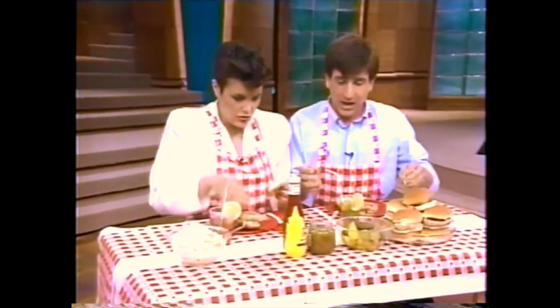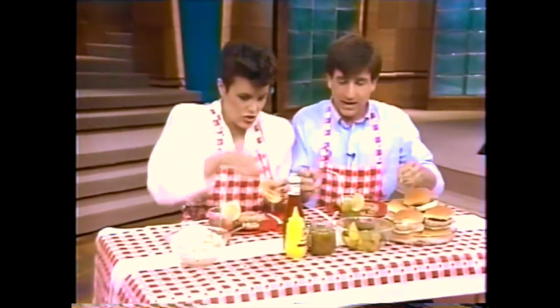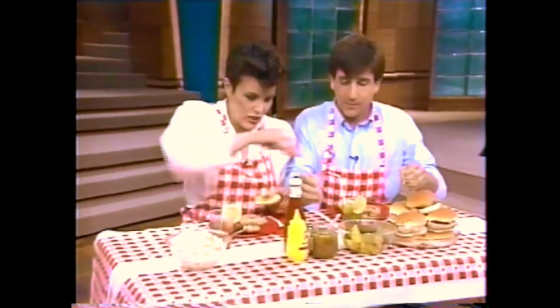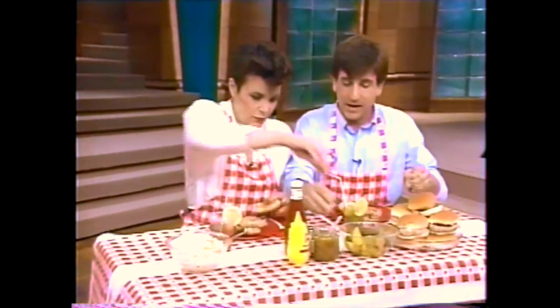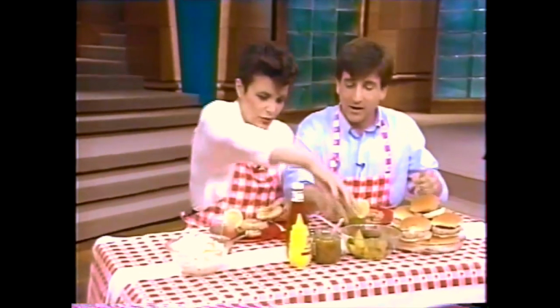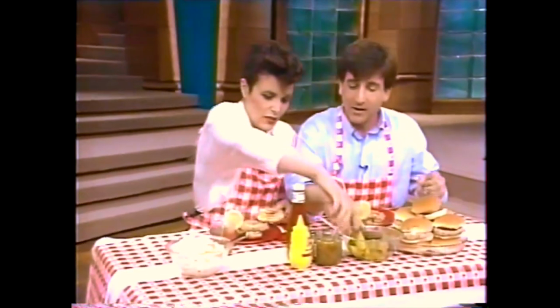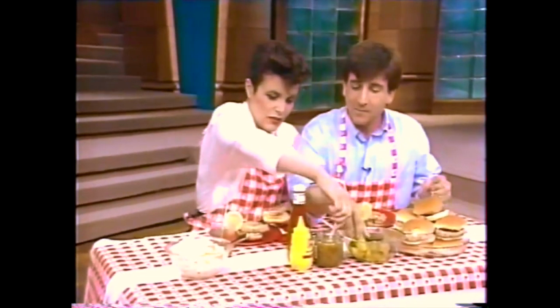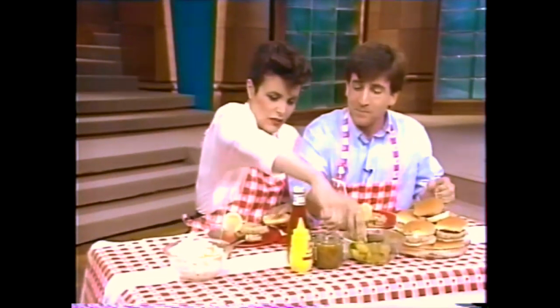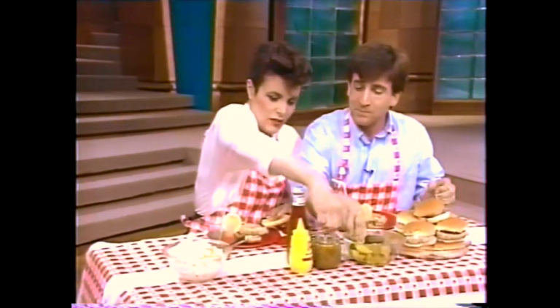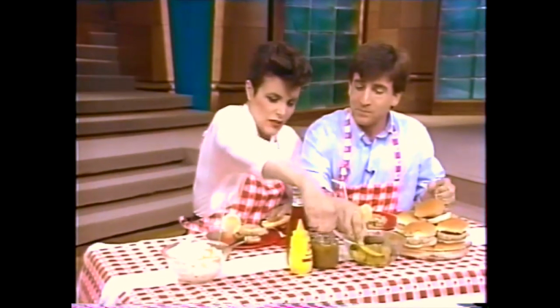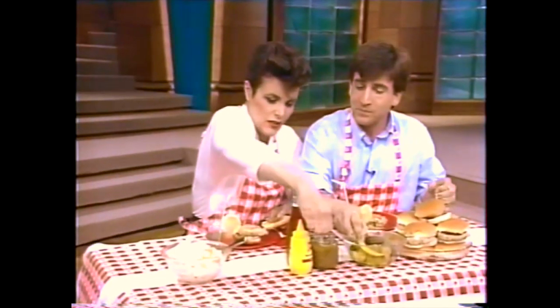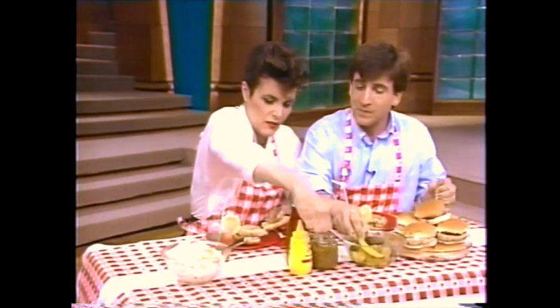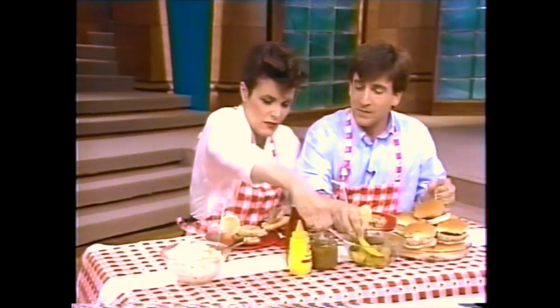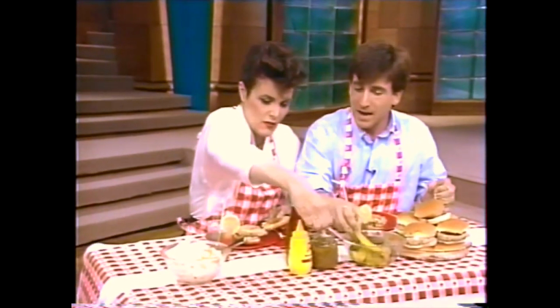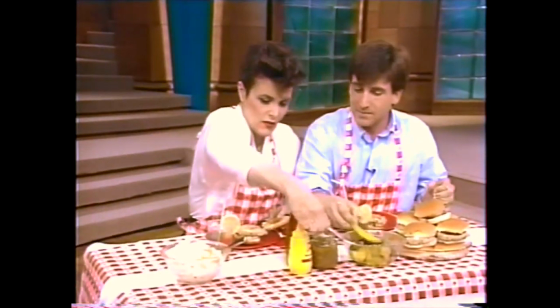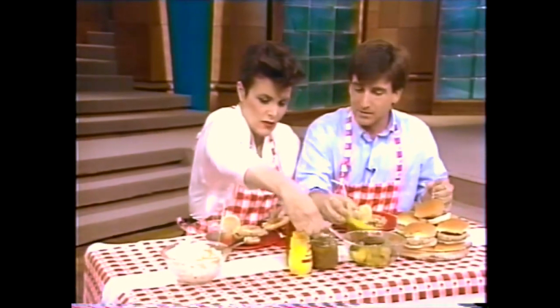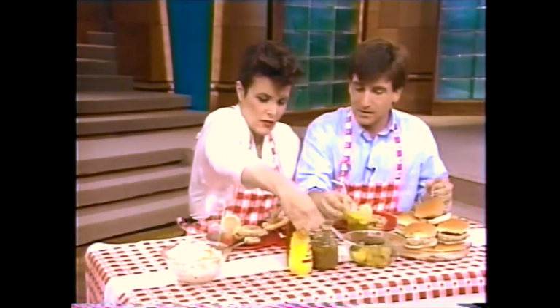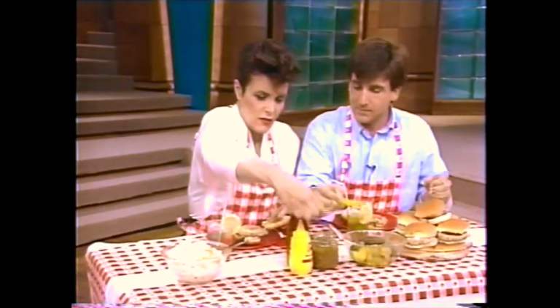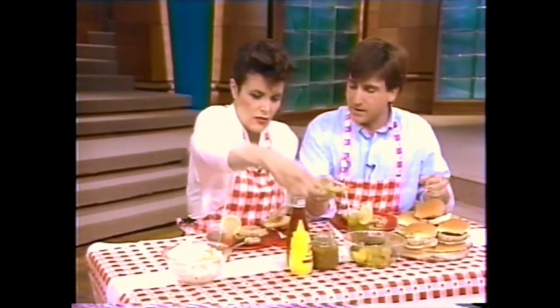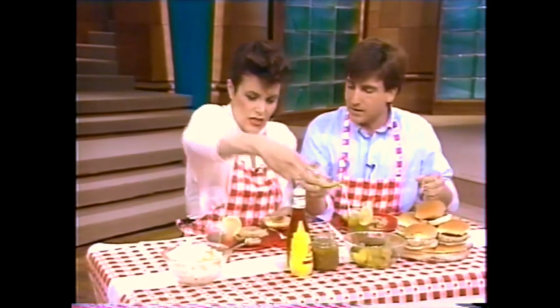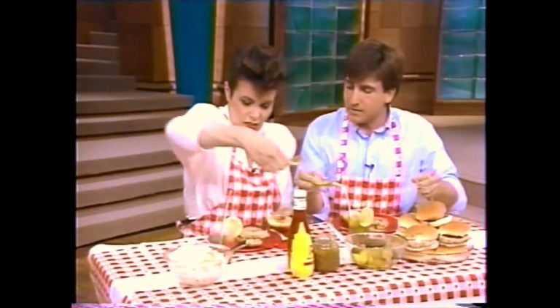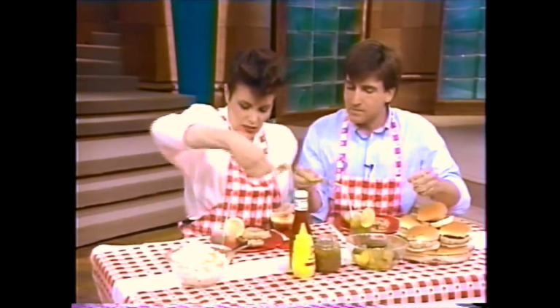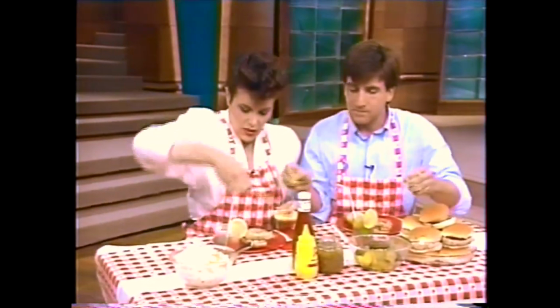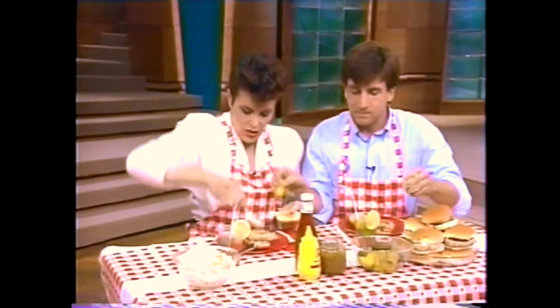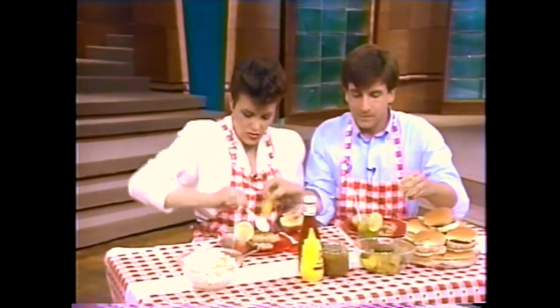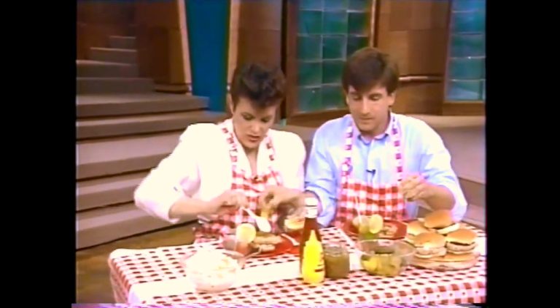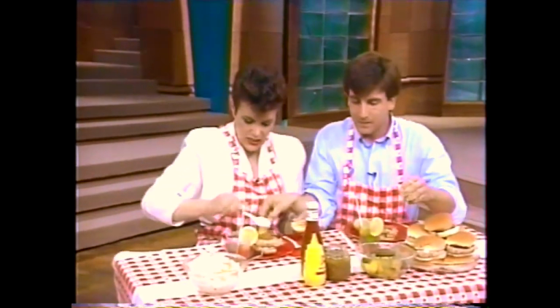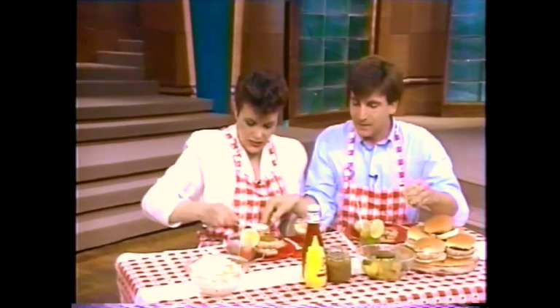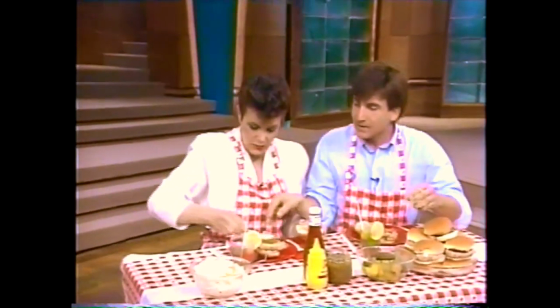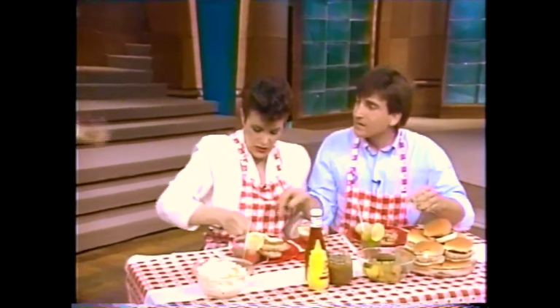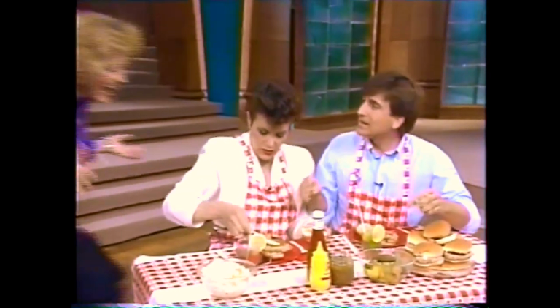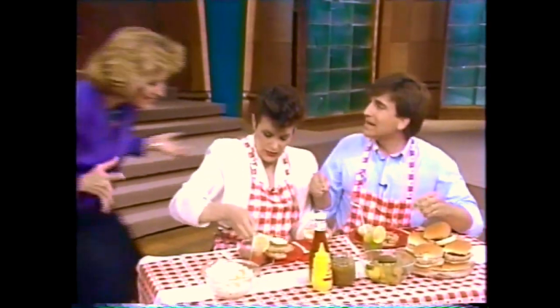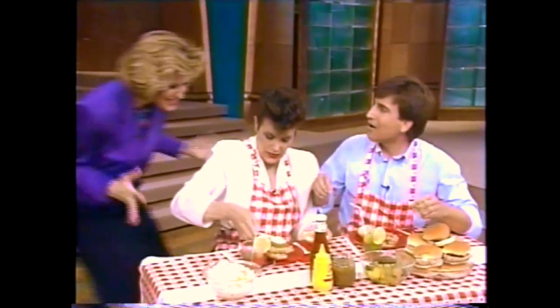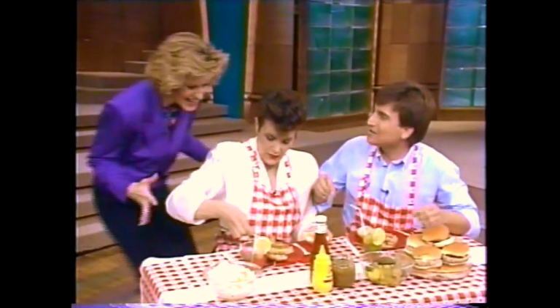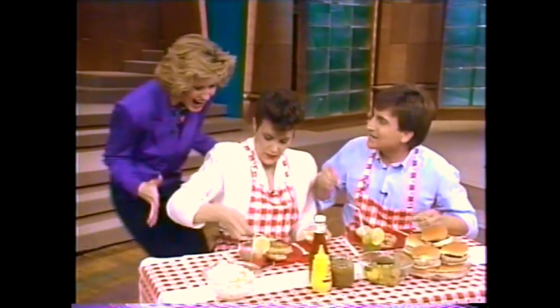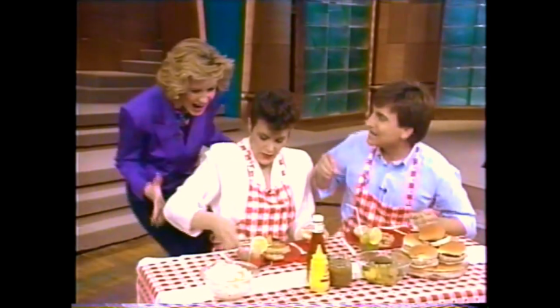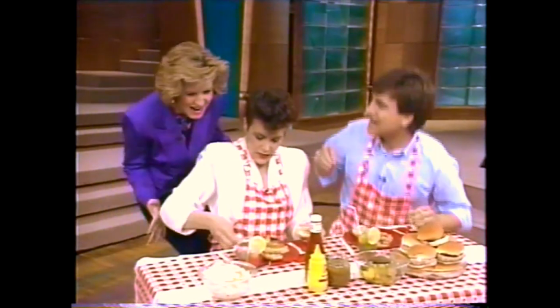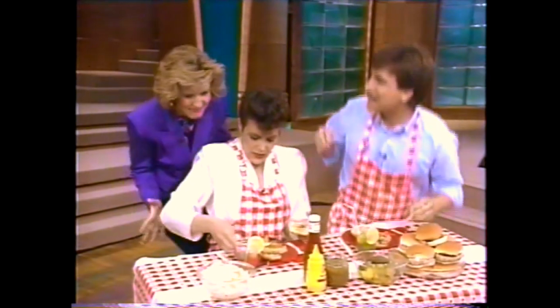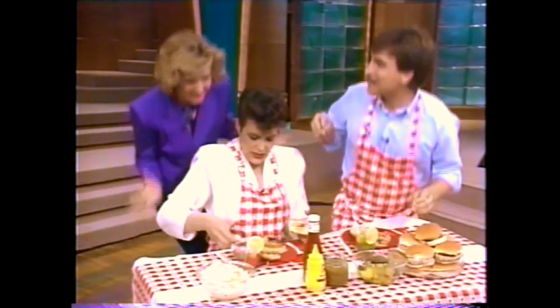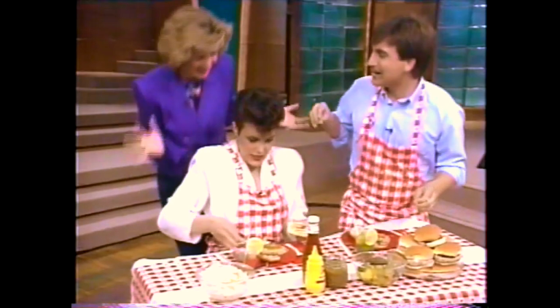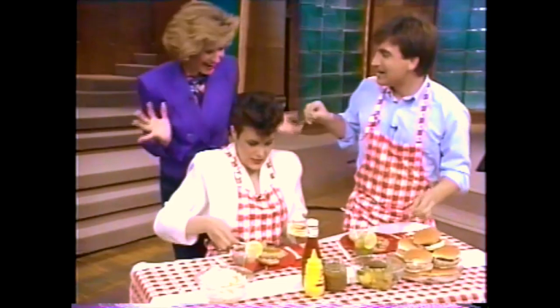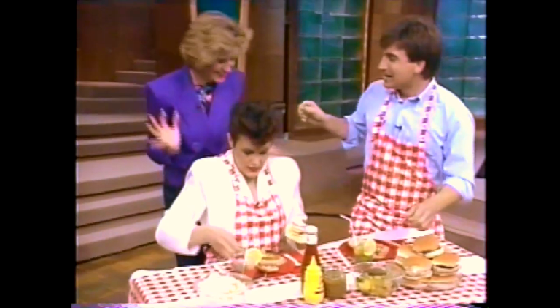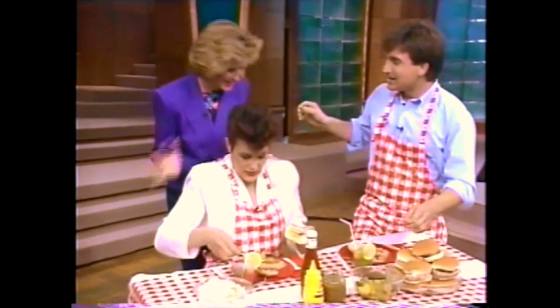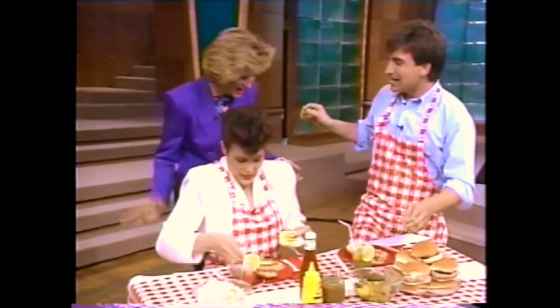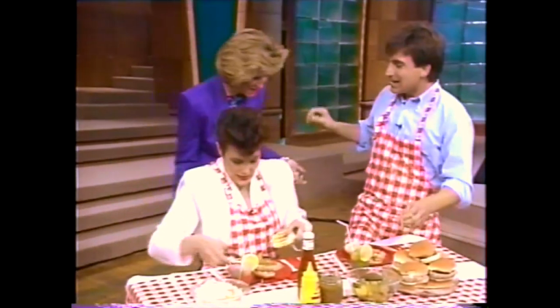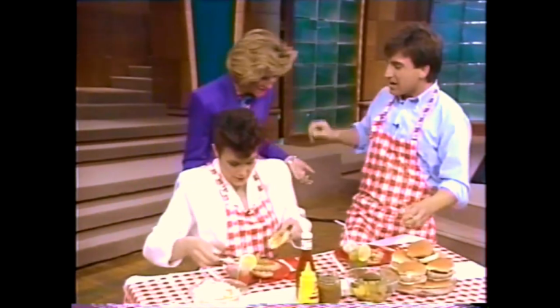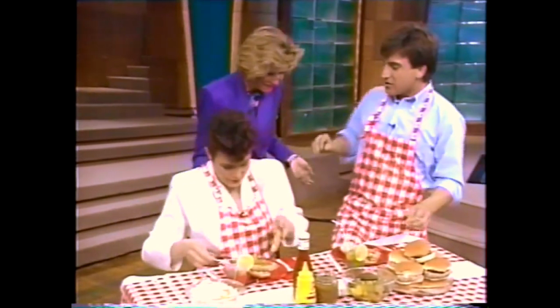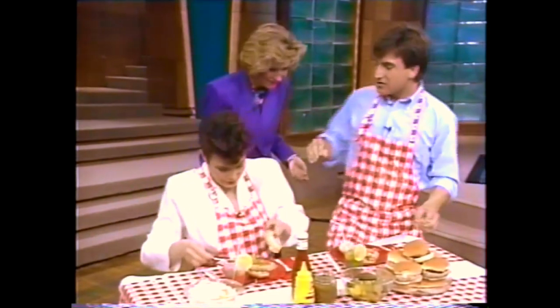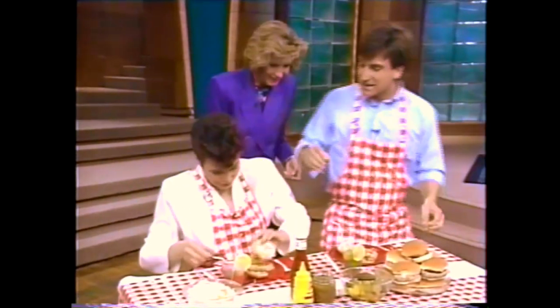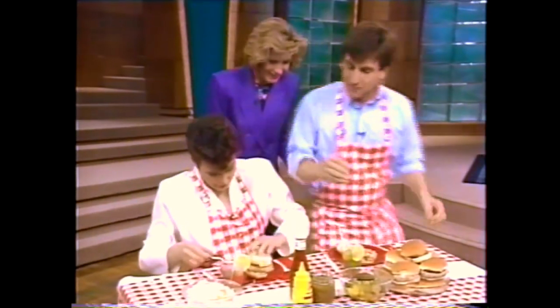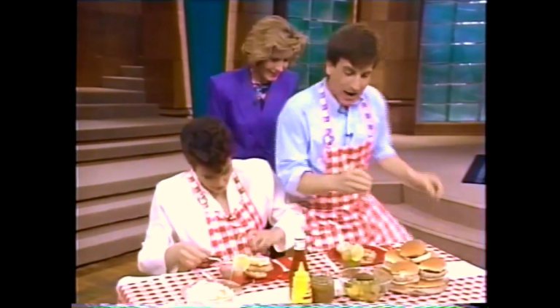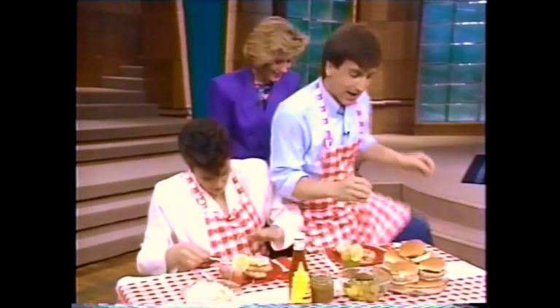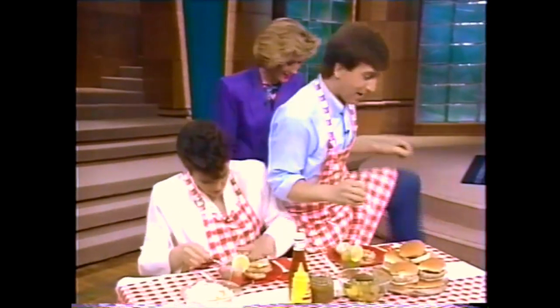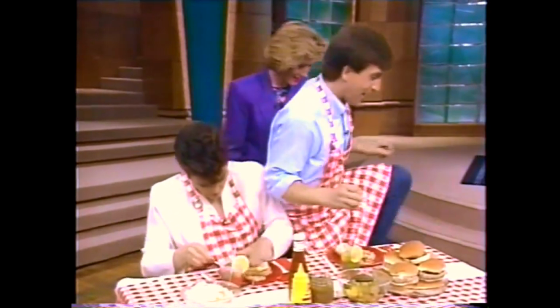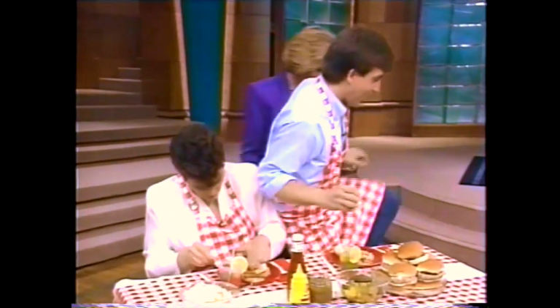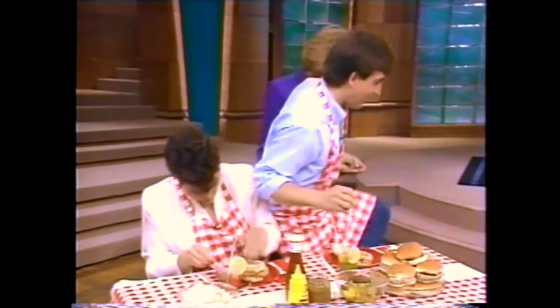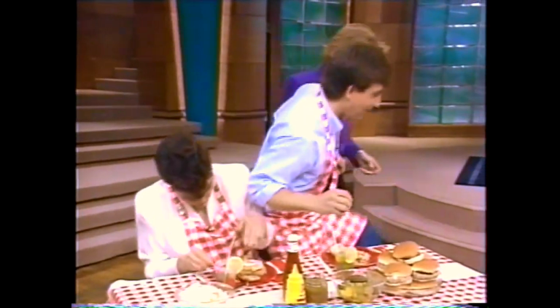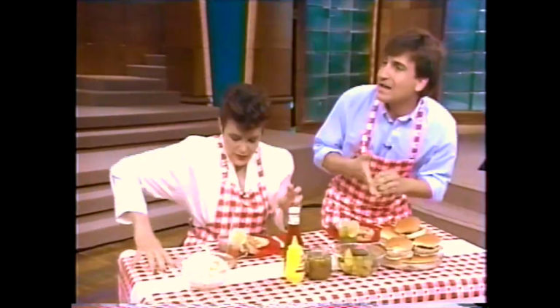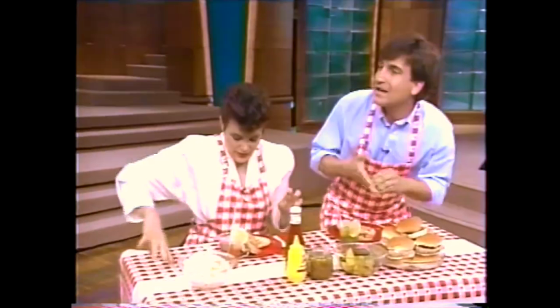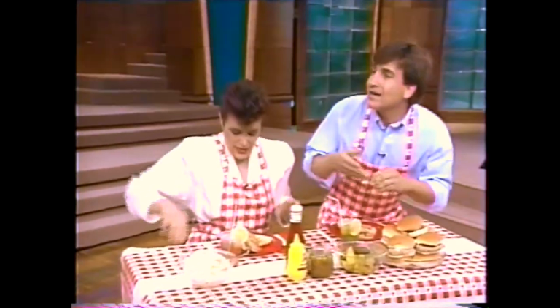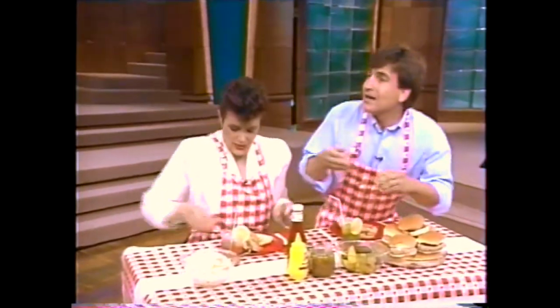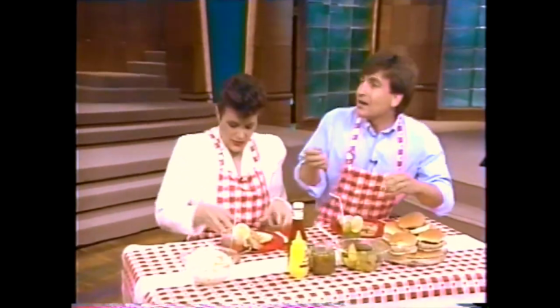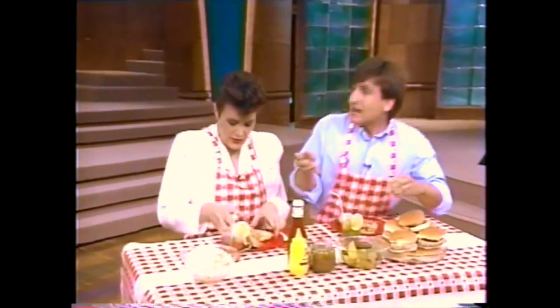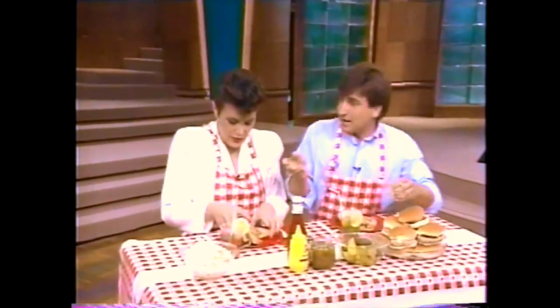Would you like a pickle? Should I put anything on here? Absolutely — pickle! Come here, Dee, honey. You sit right here.